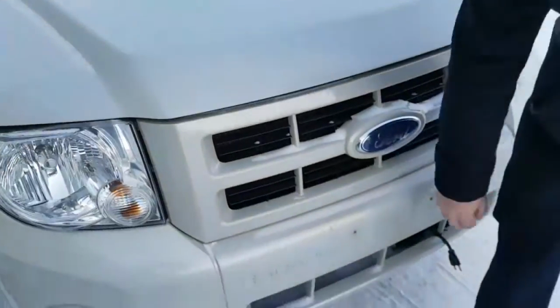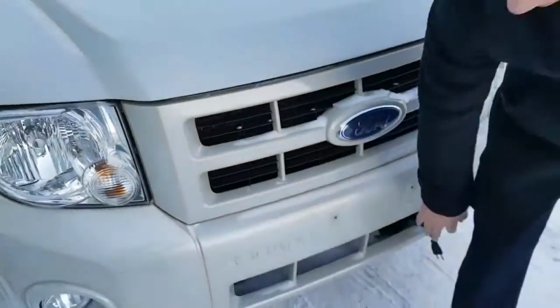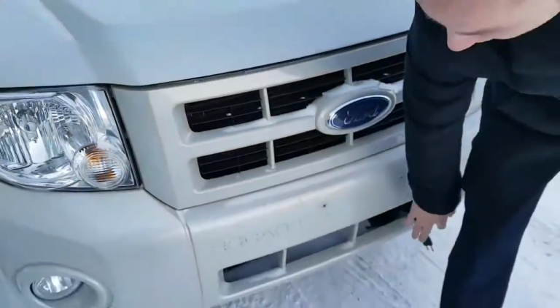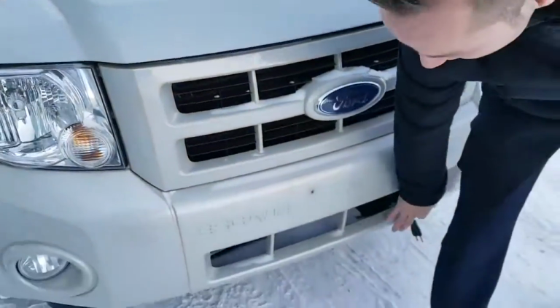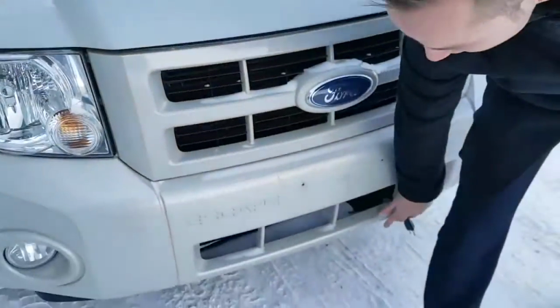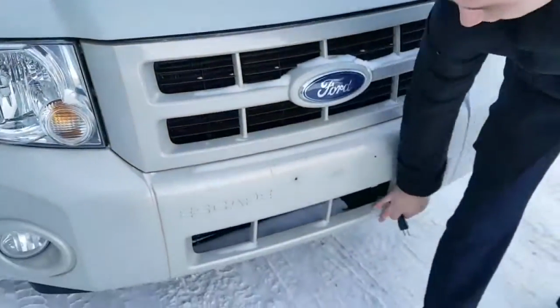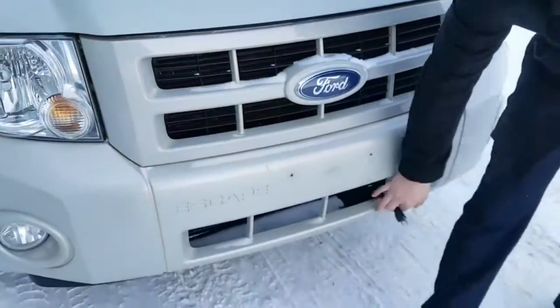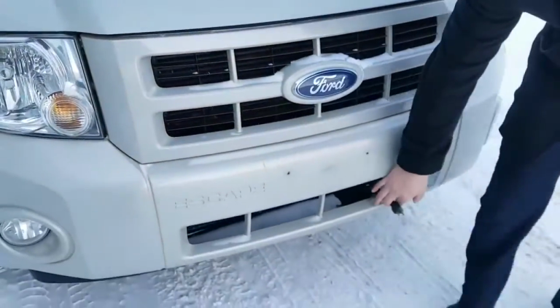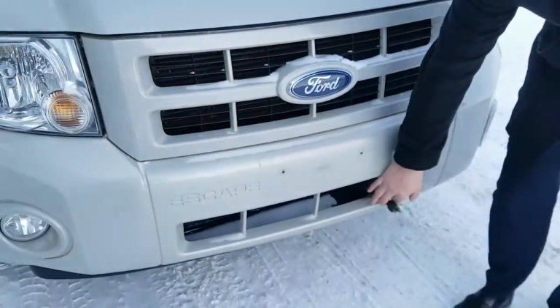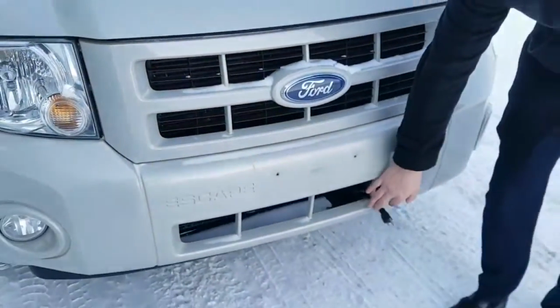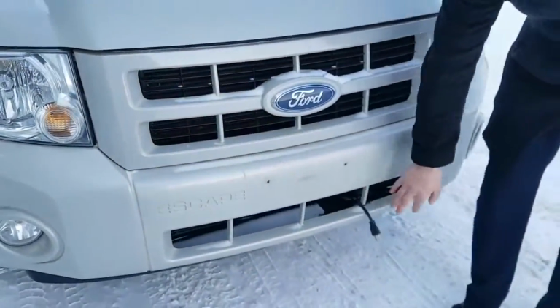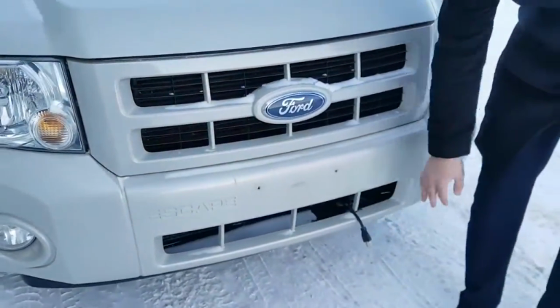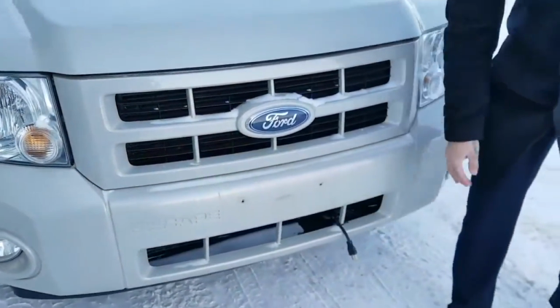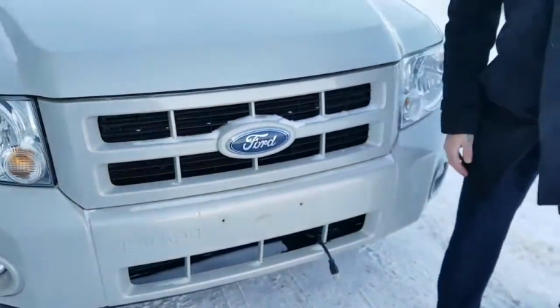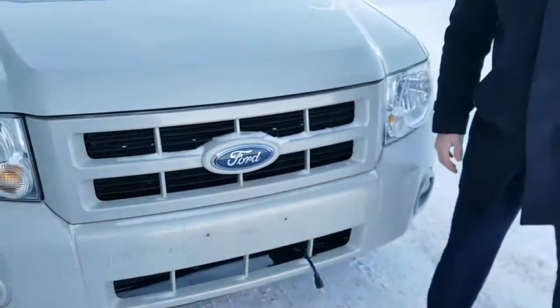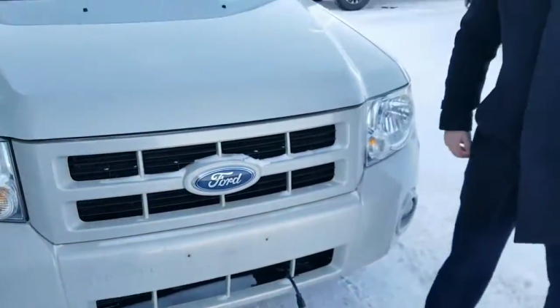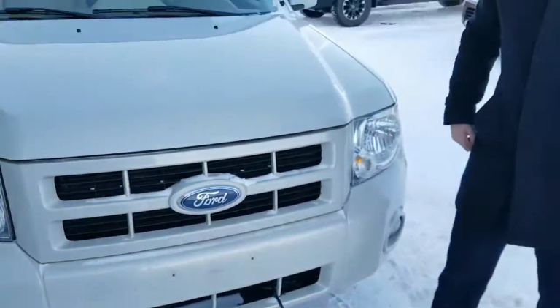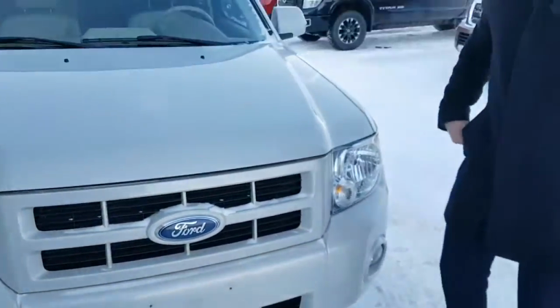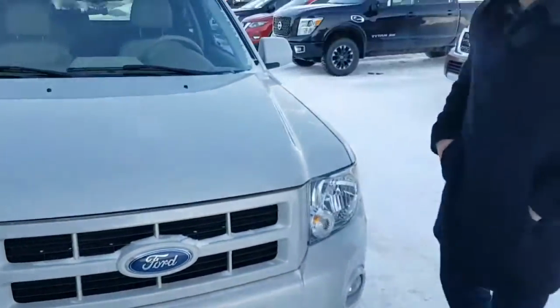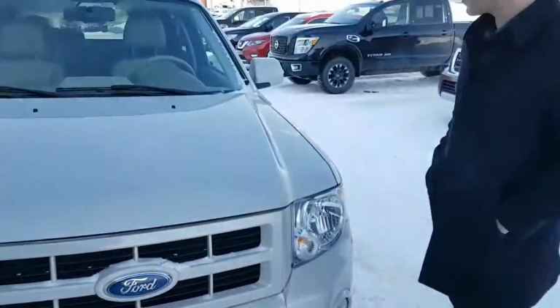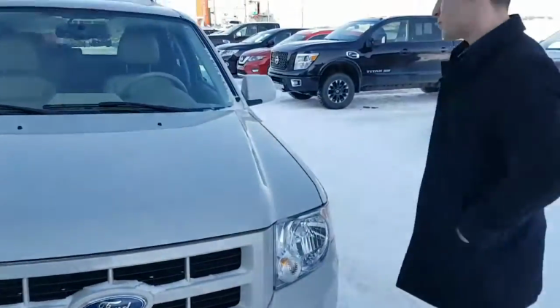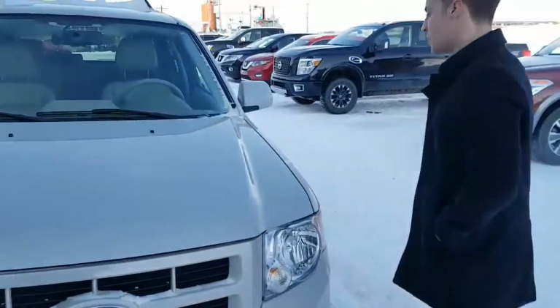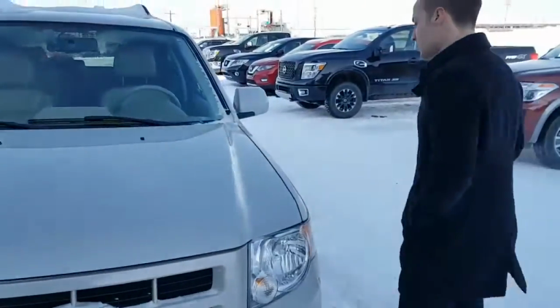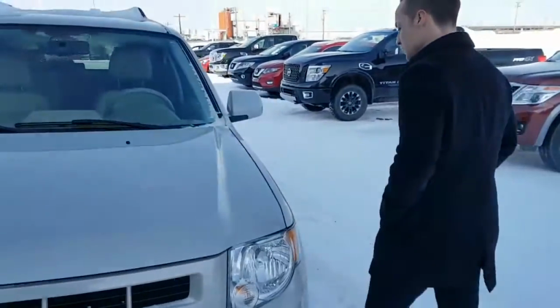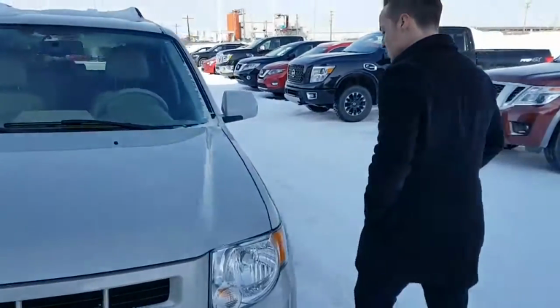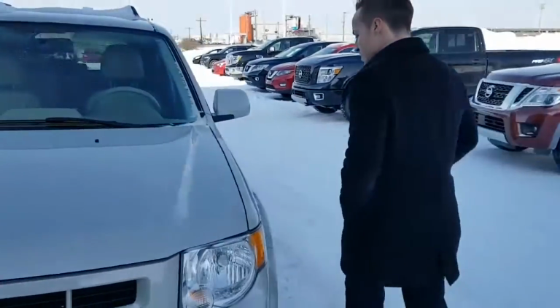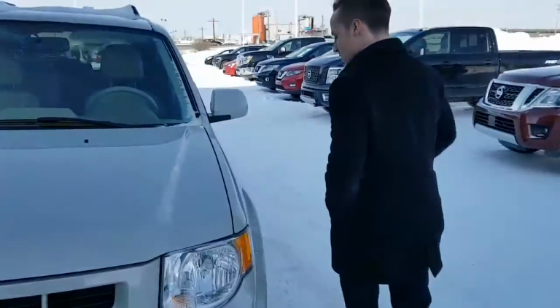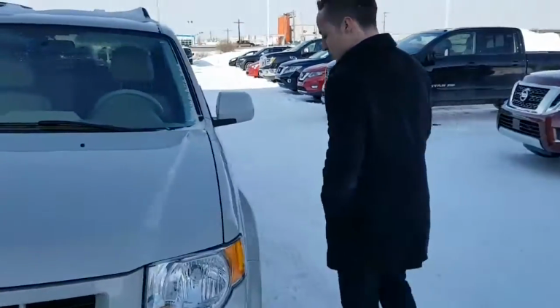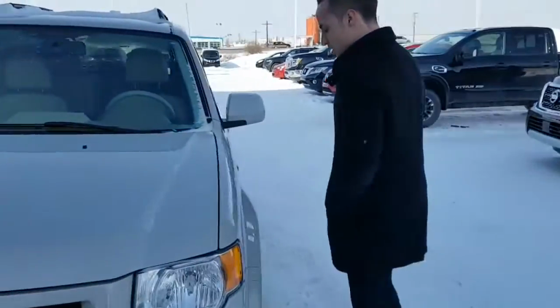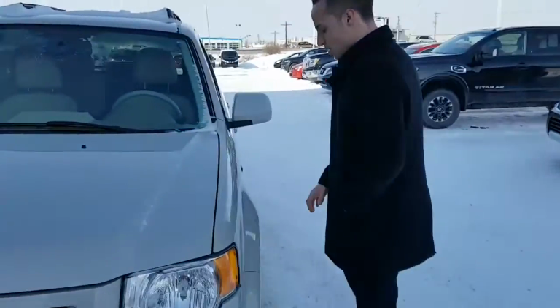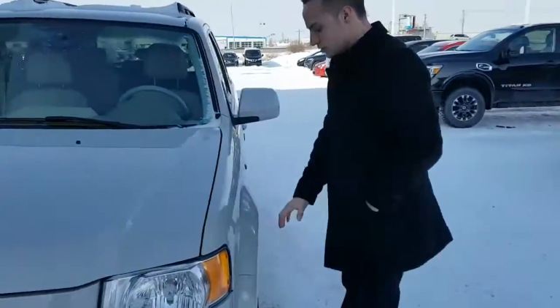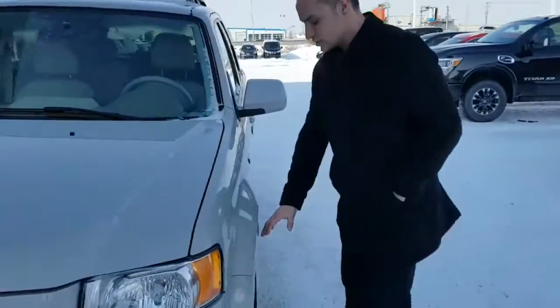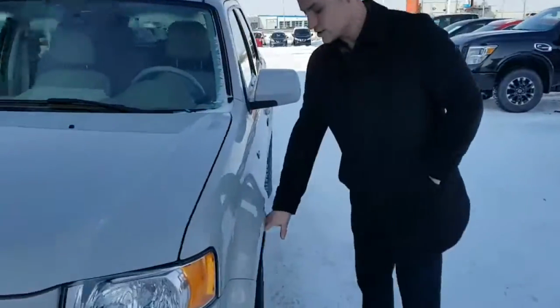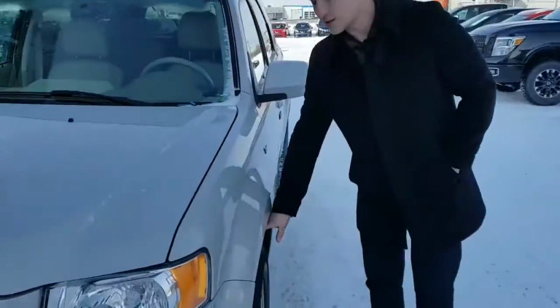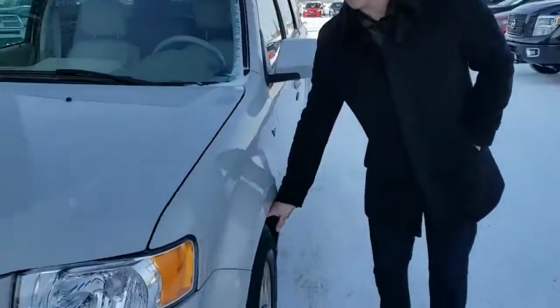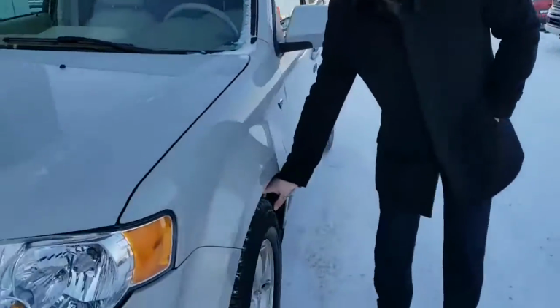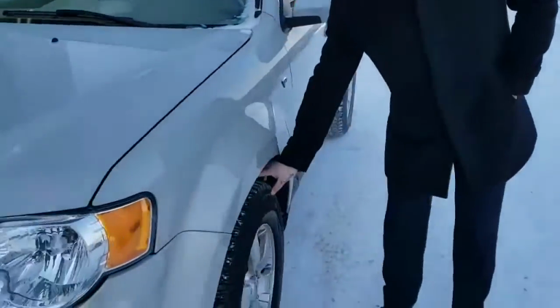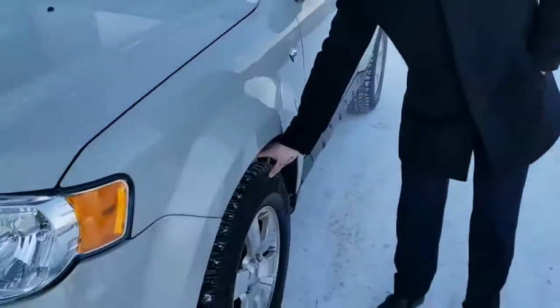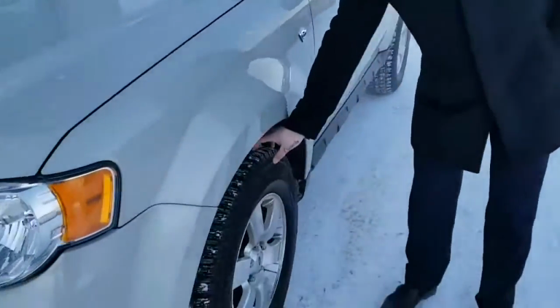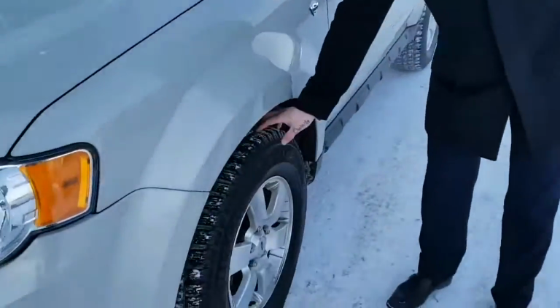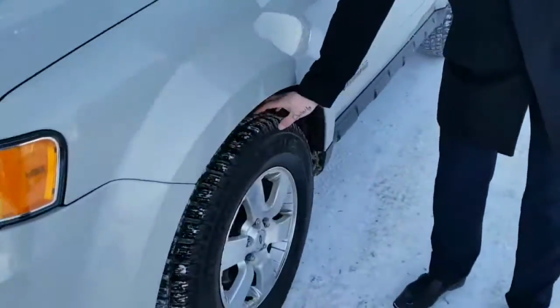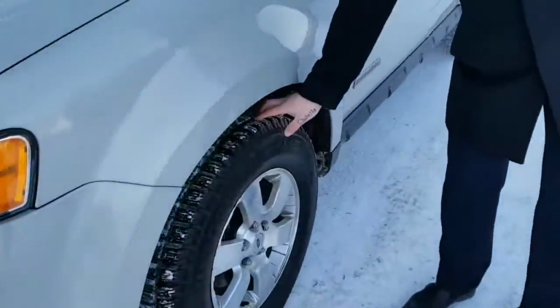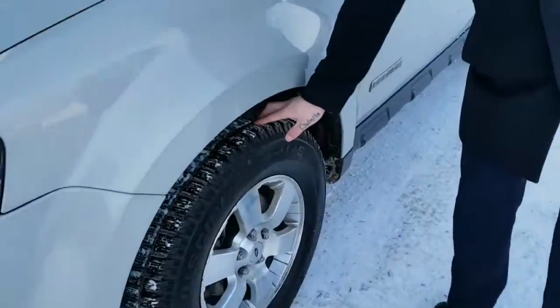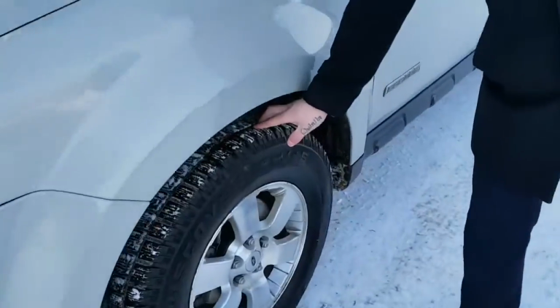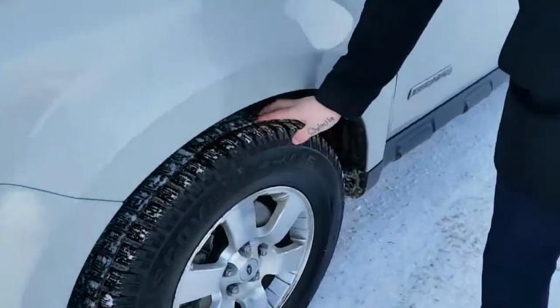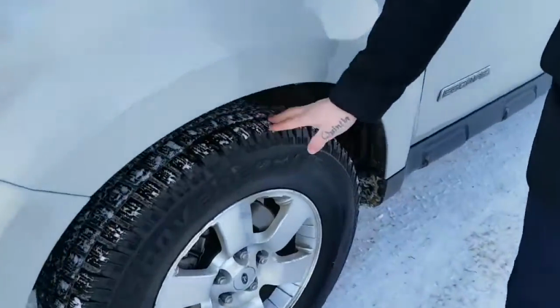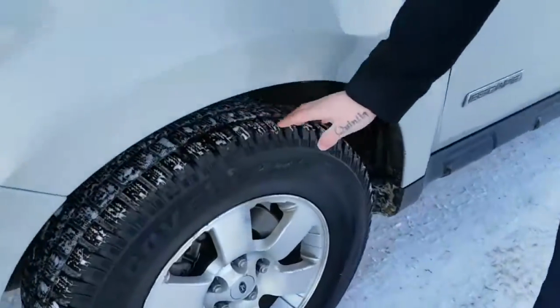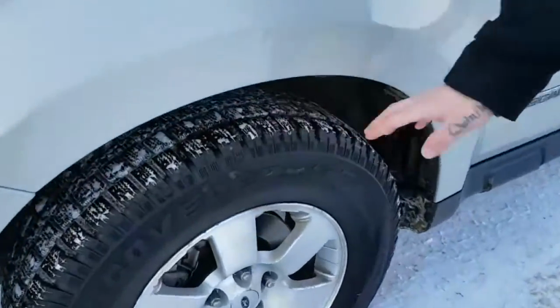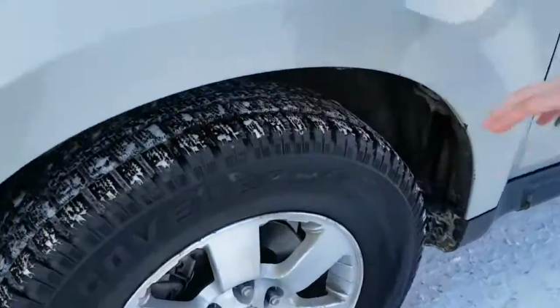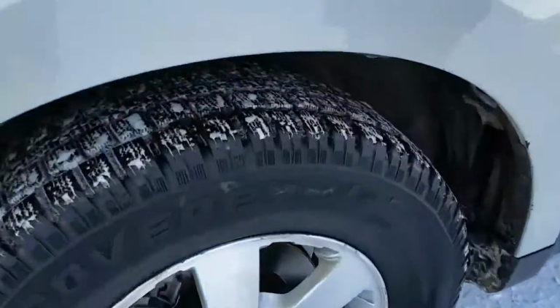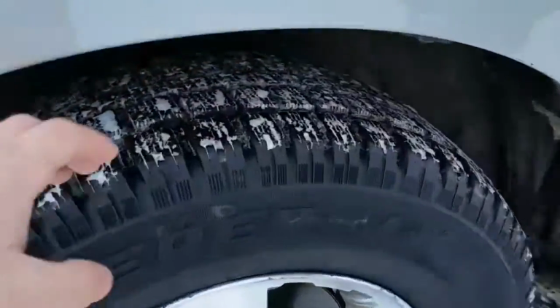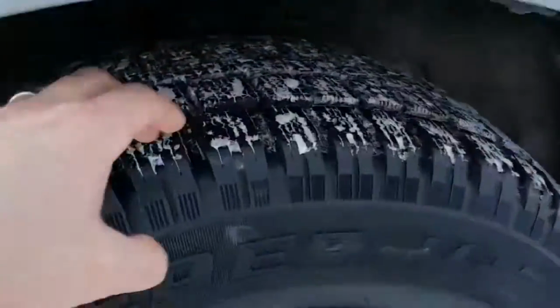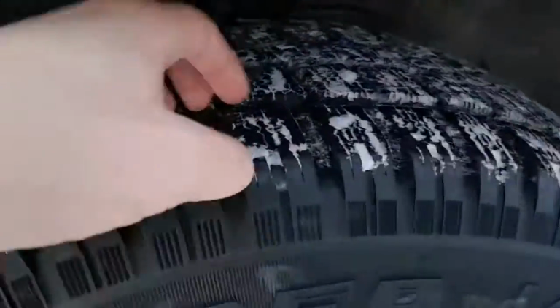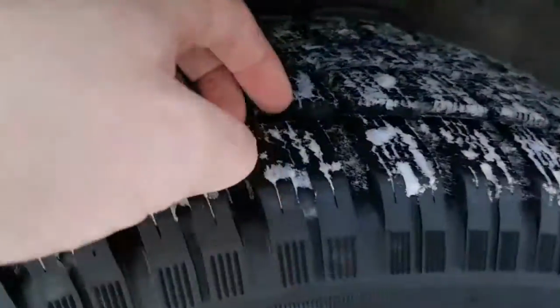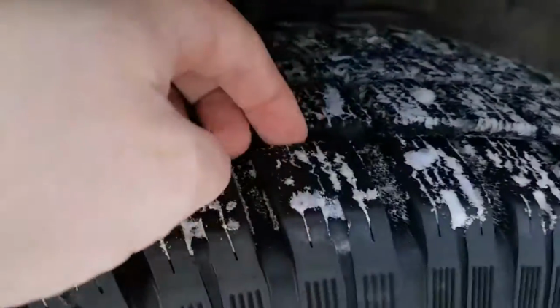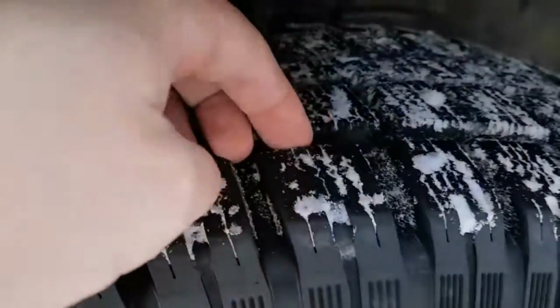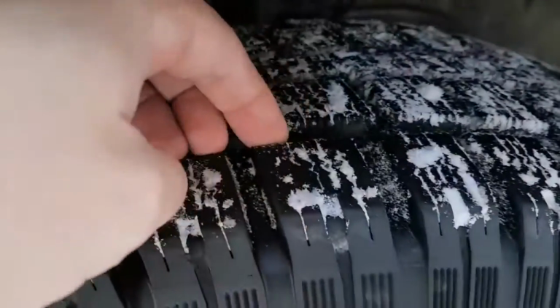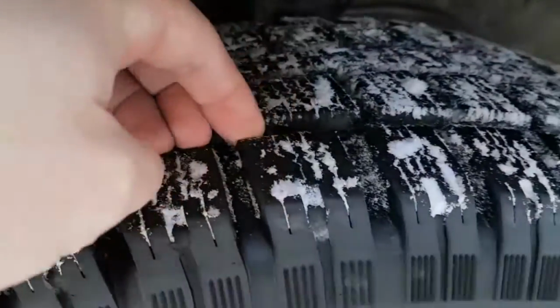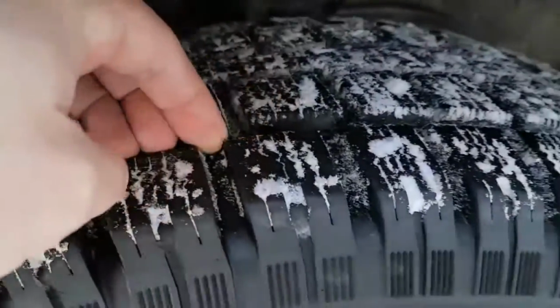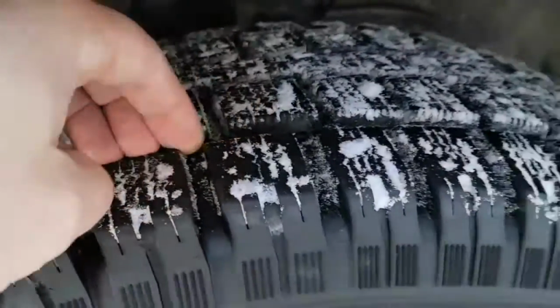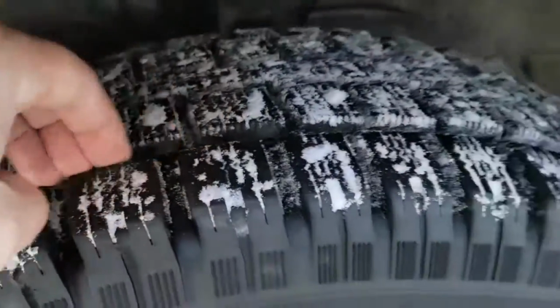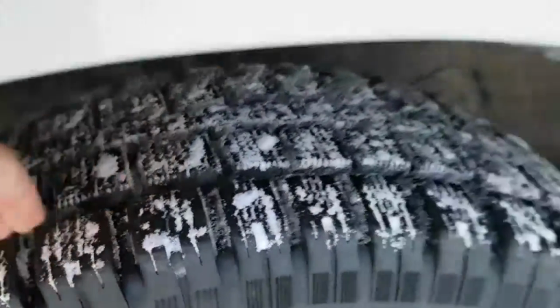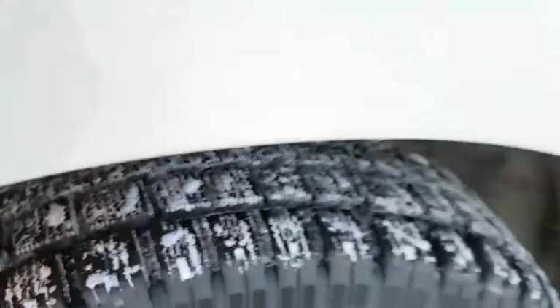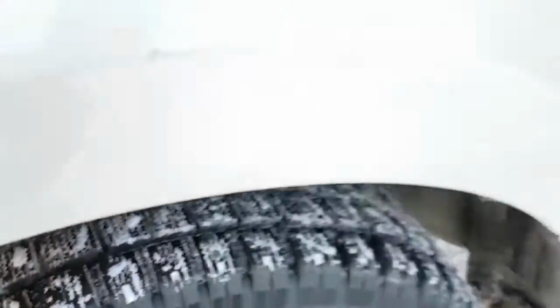There are block heater cords on the outside for those cold Alberta winters. All-season tires have lots of tread left, and this vehicle does have 4x4 too.